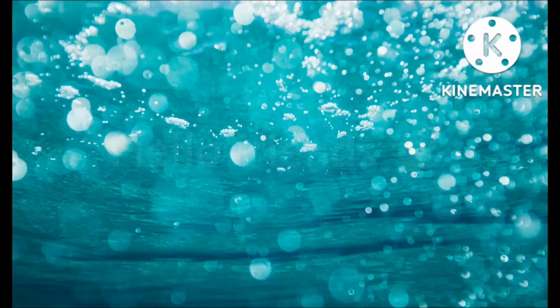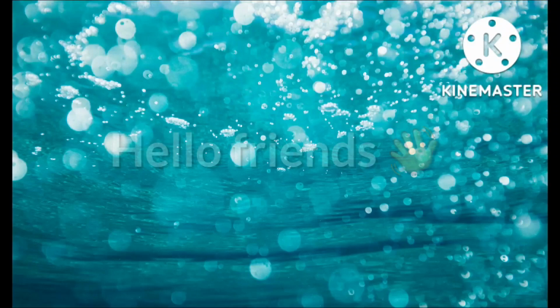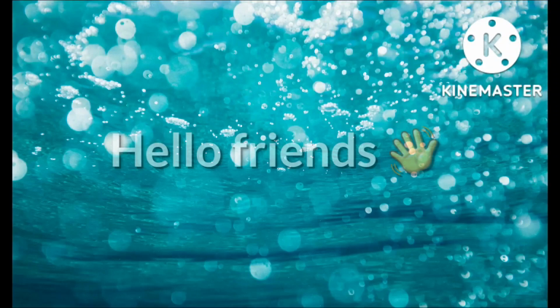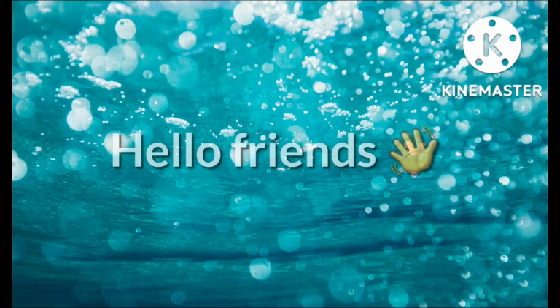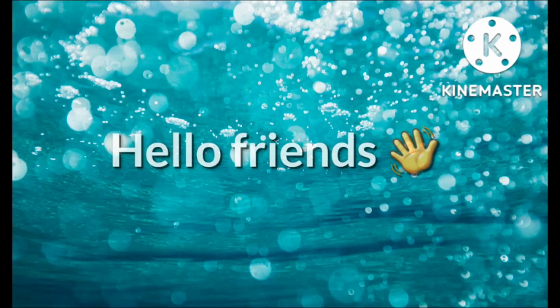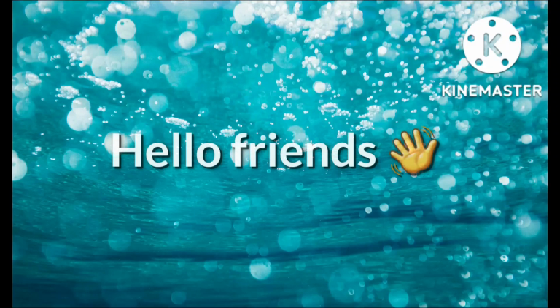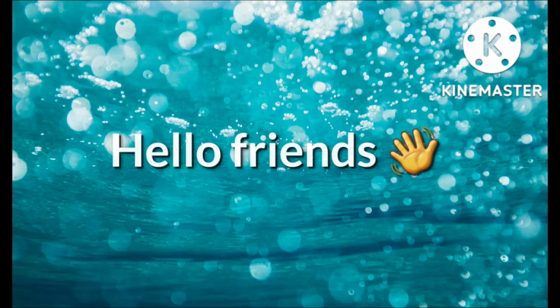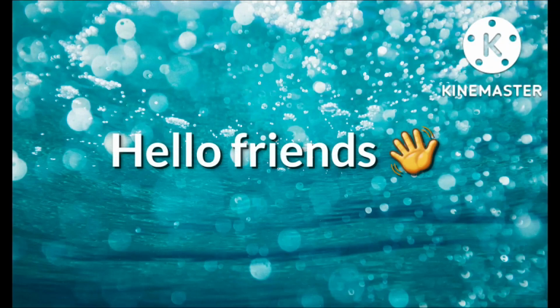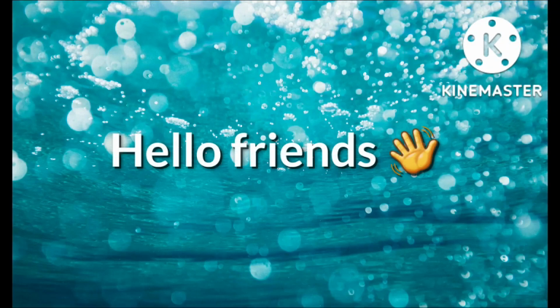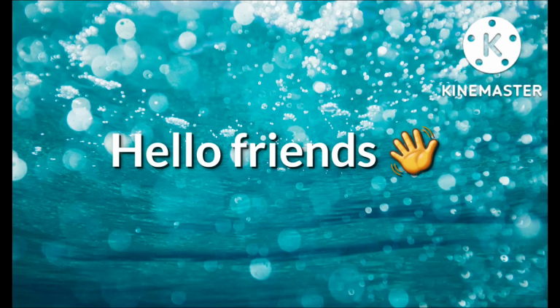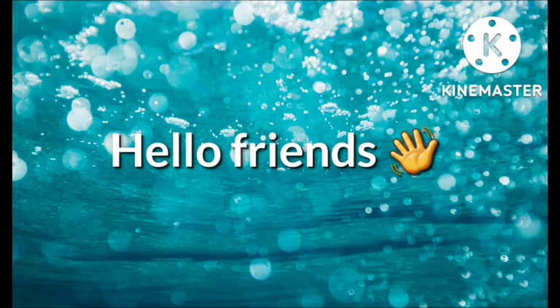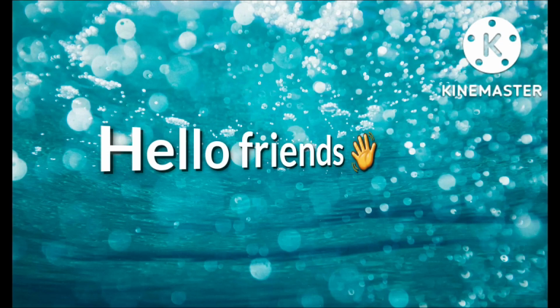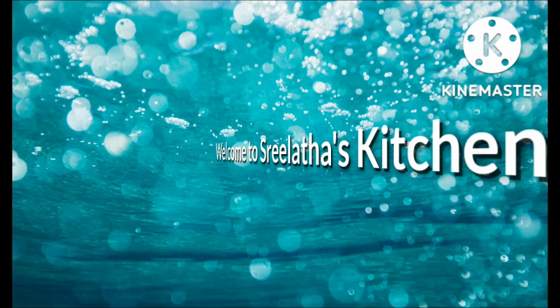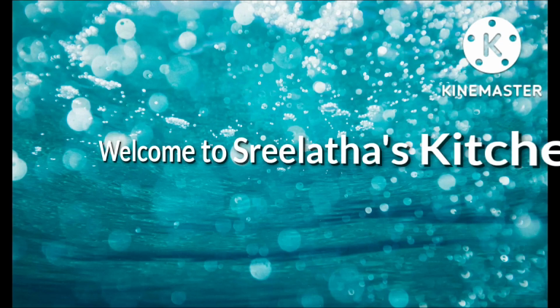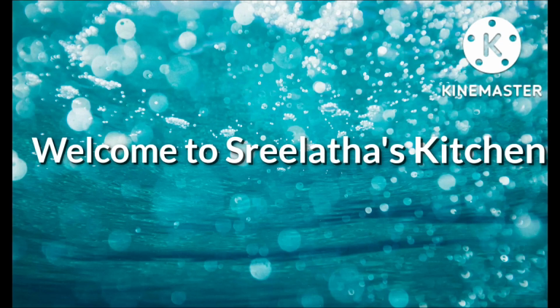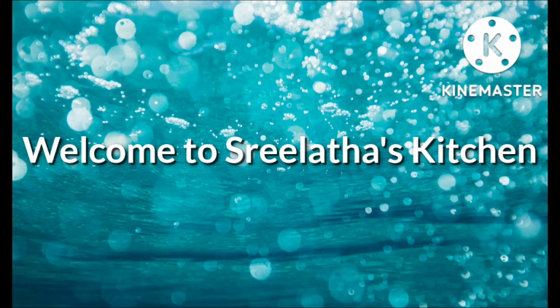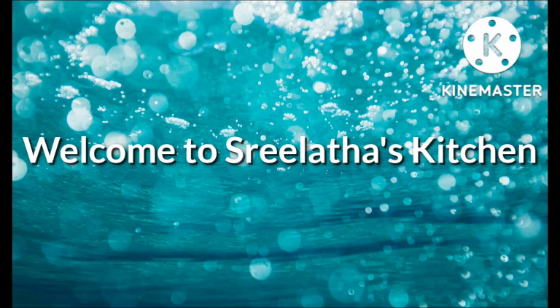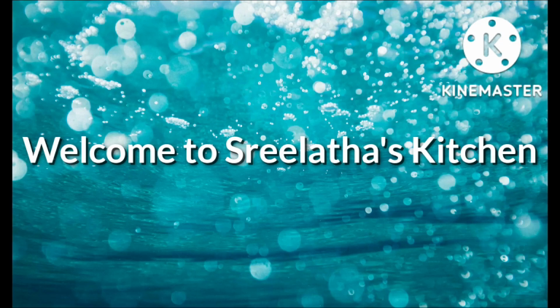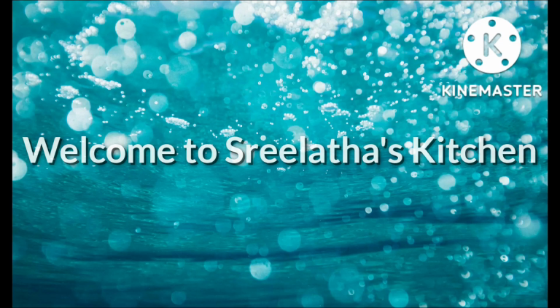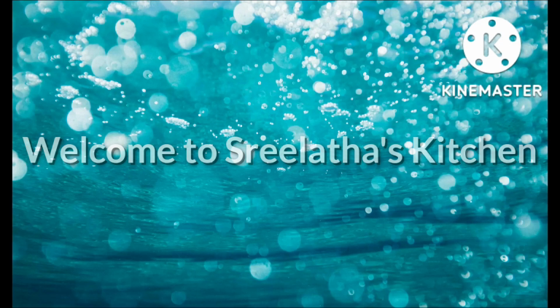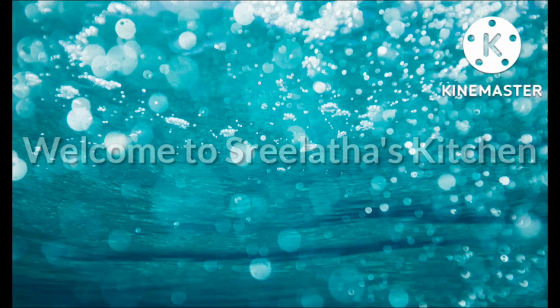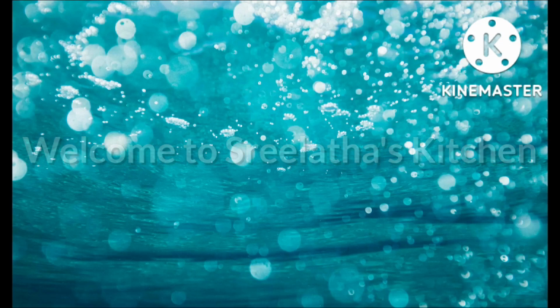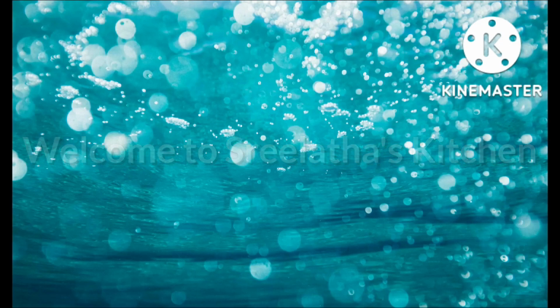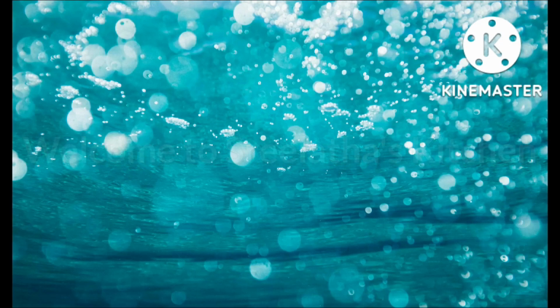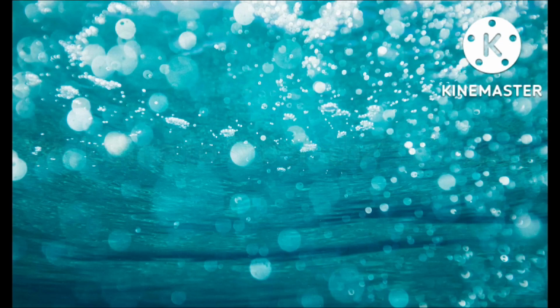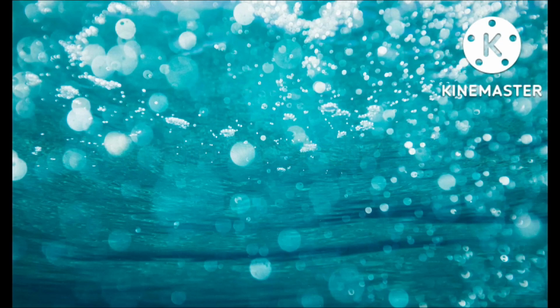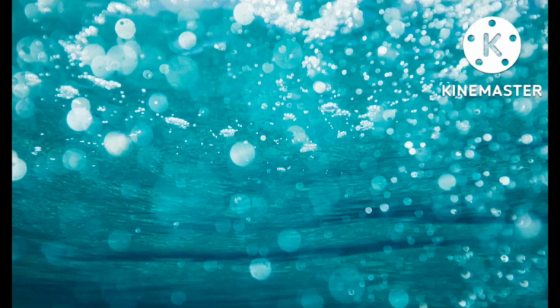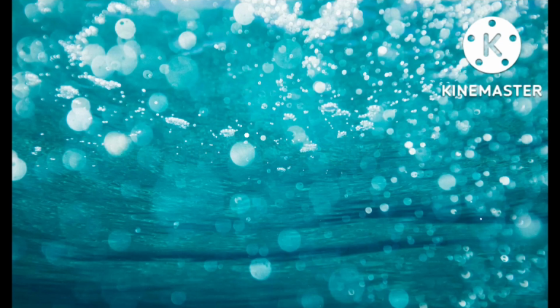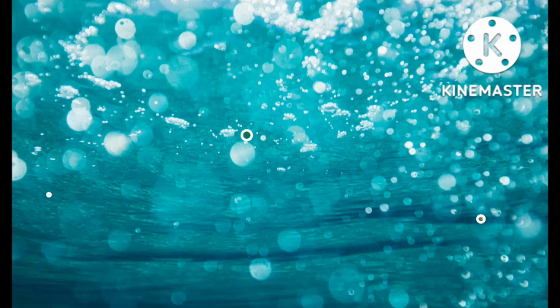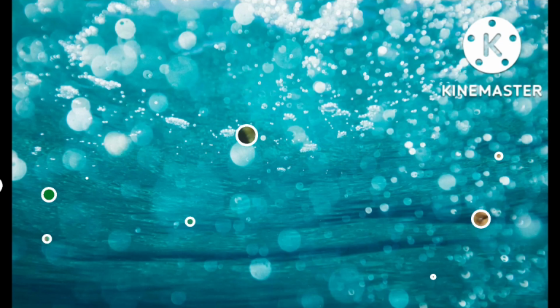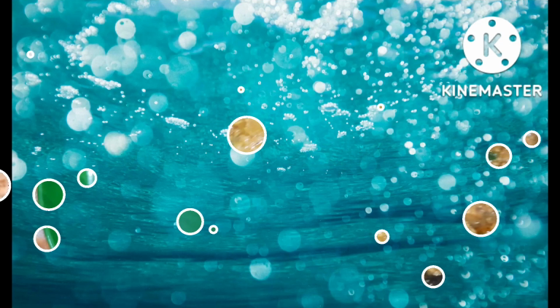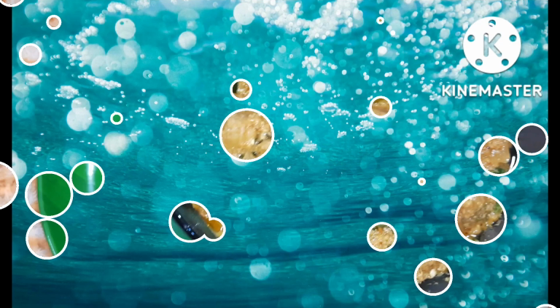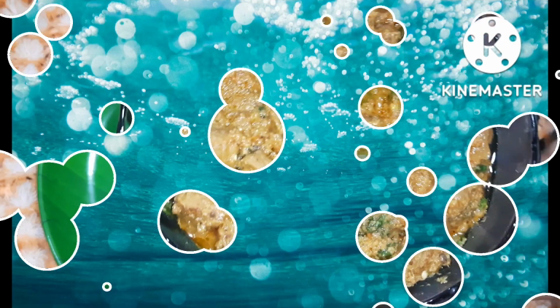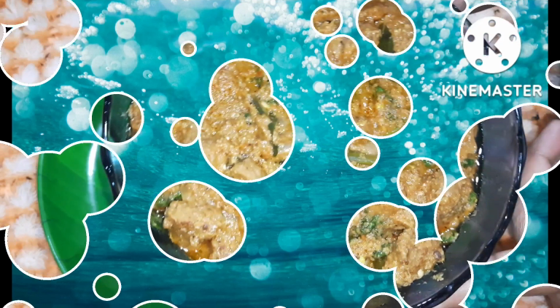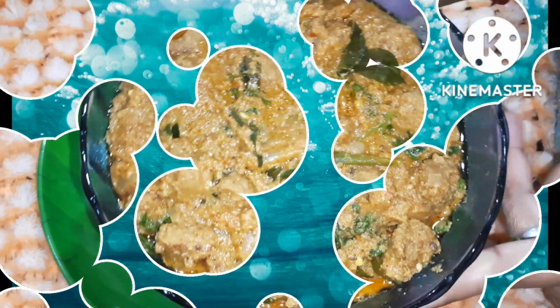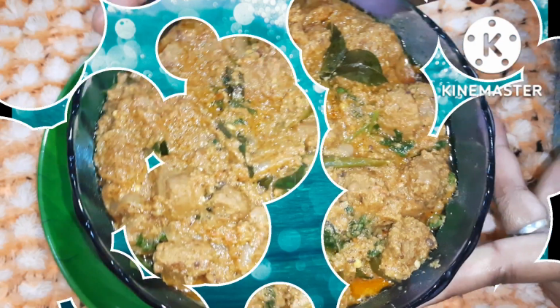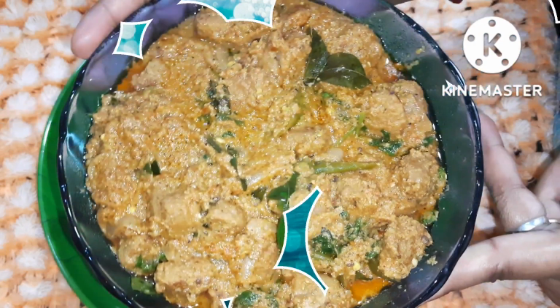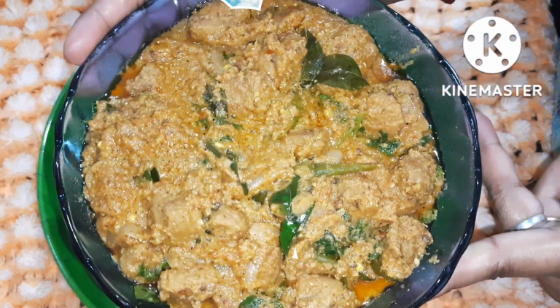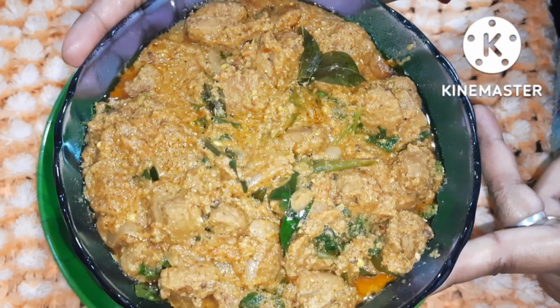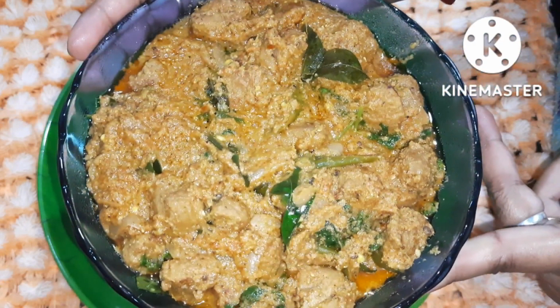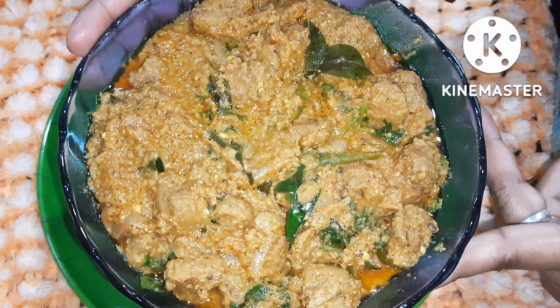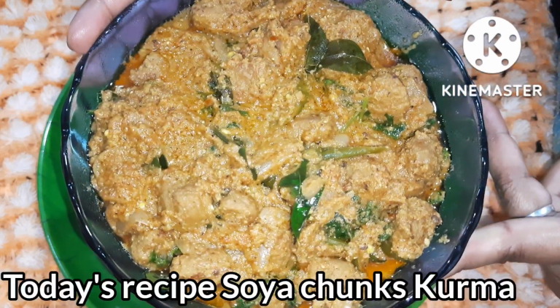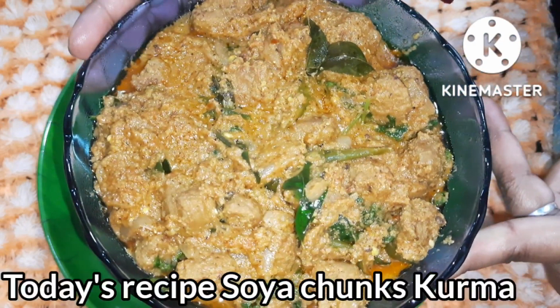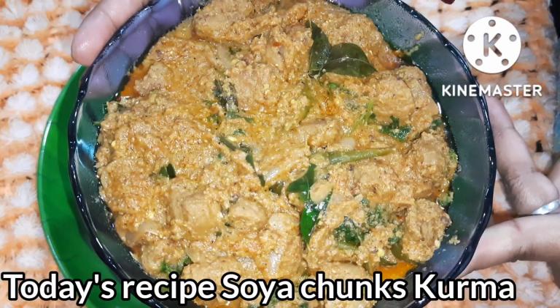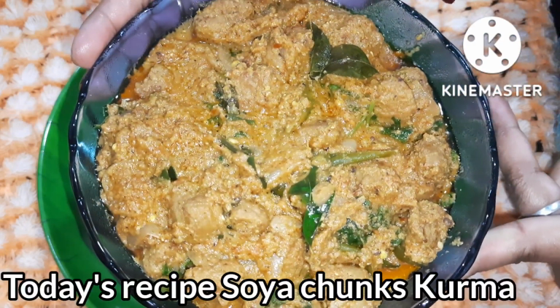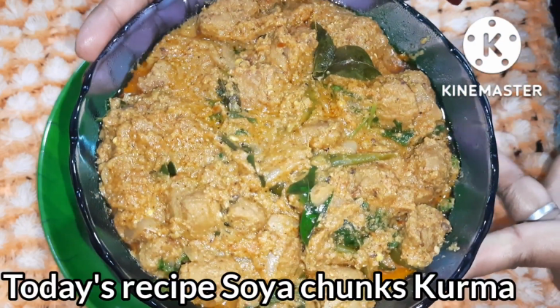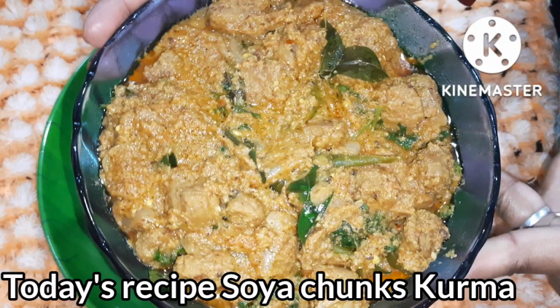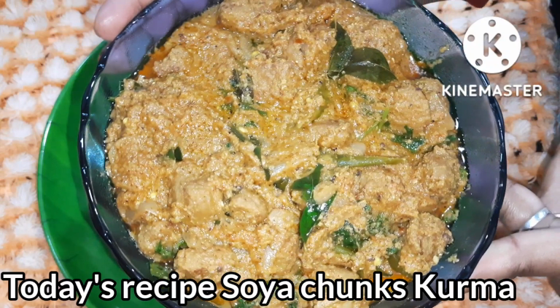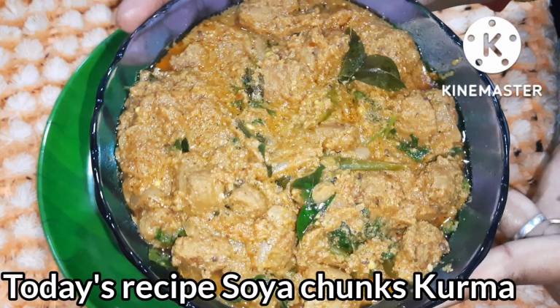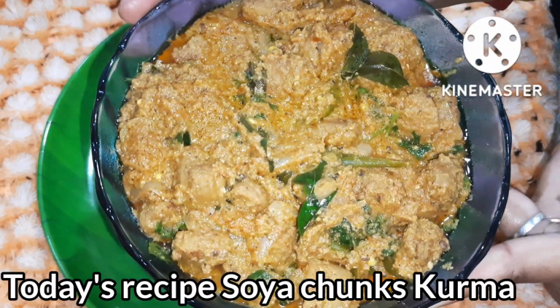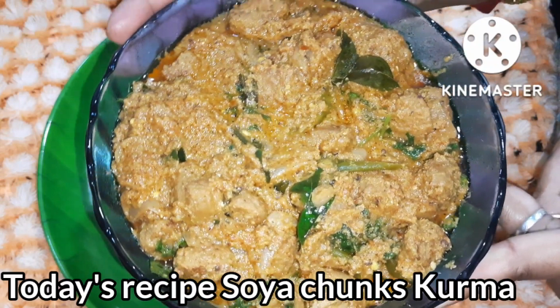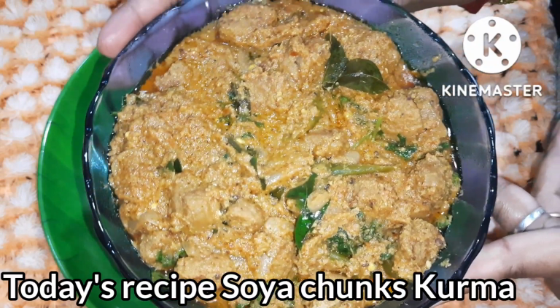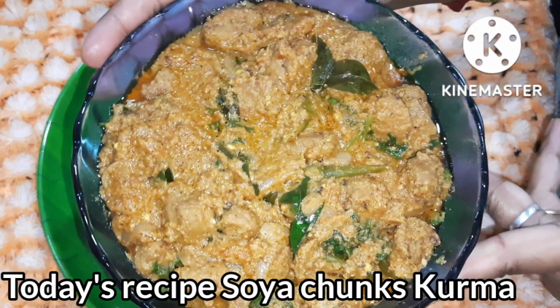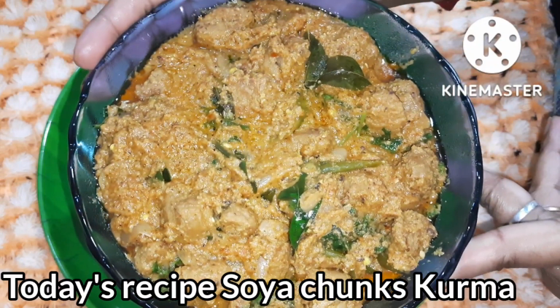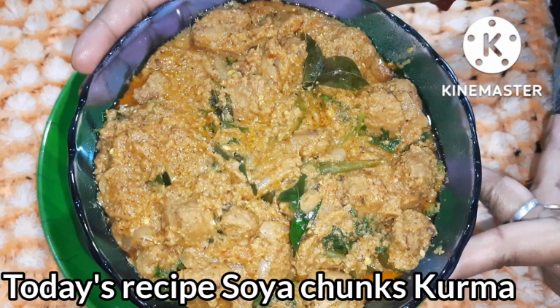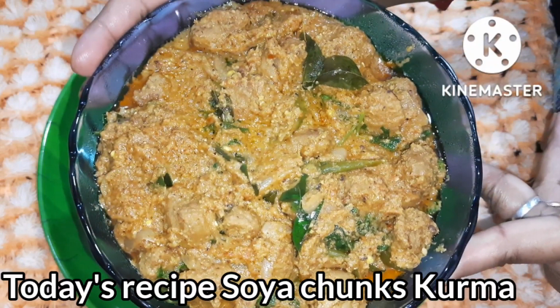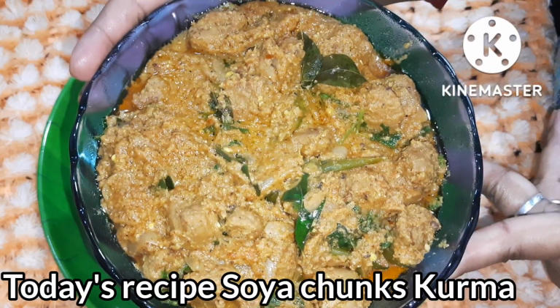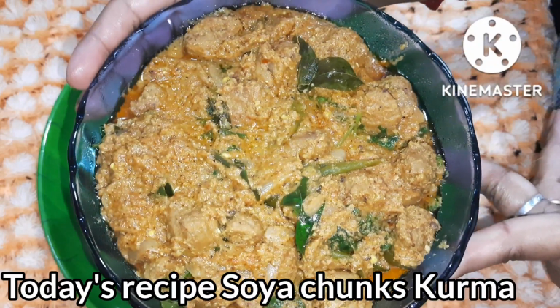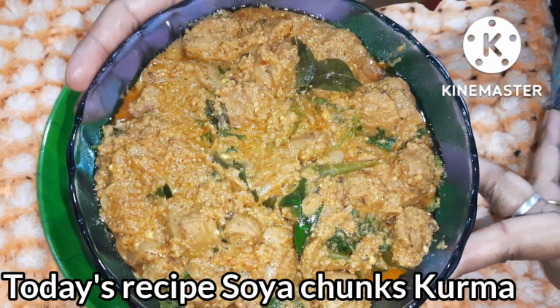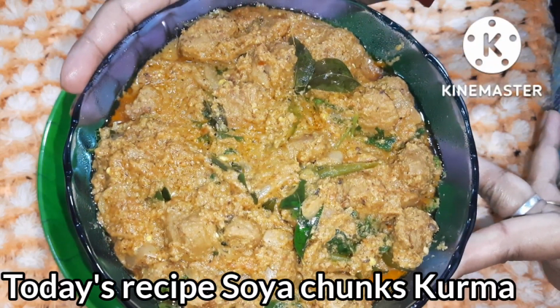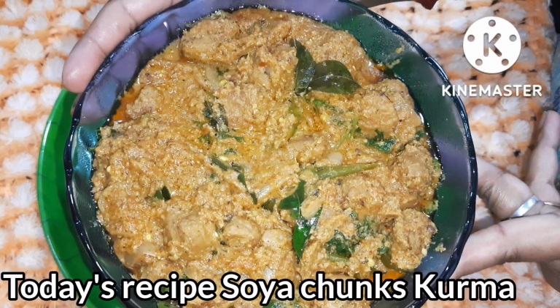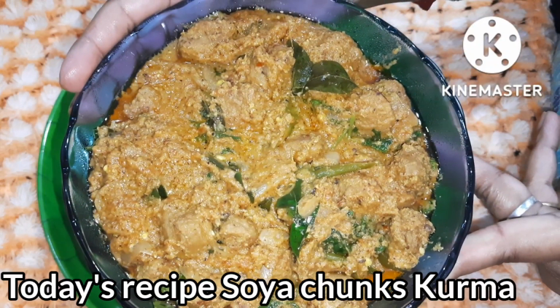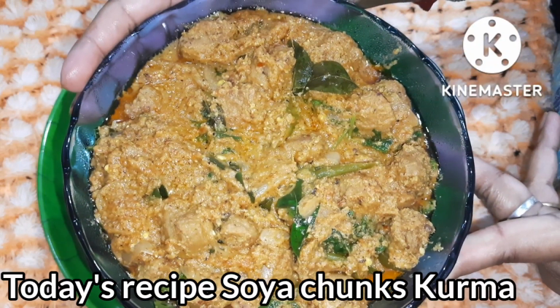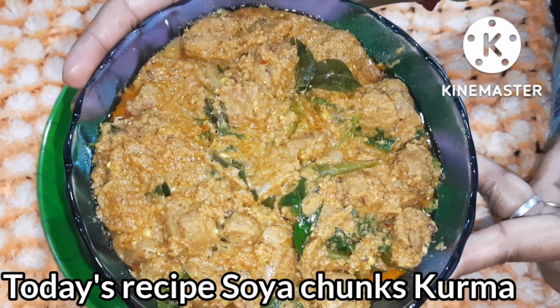Hello everyone, welcome to Stele Taskation. In this video, we have a very interesting recipe called Soya Chunks Kurma.